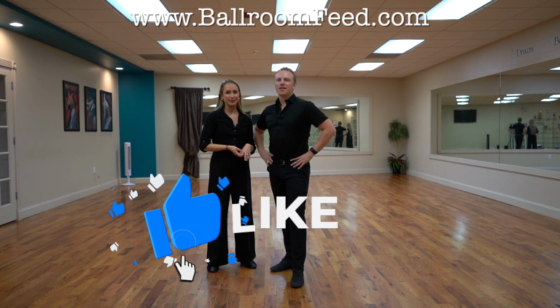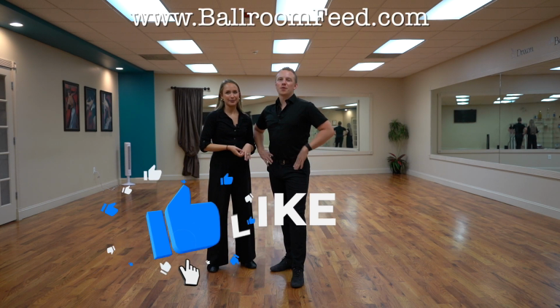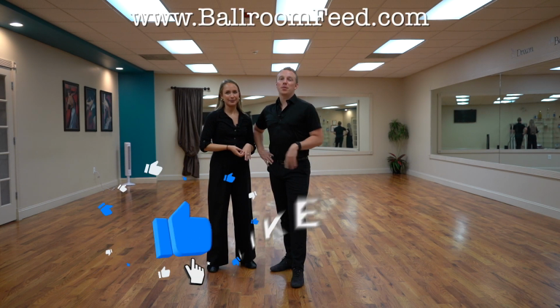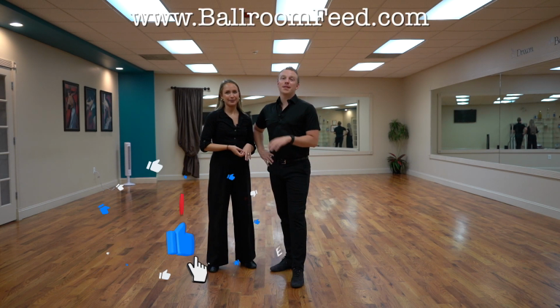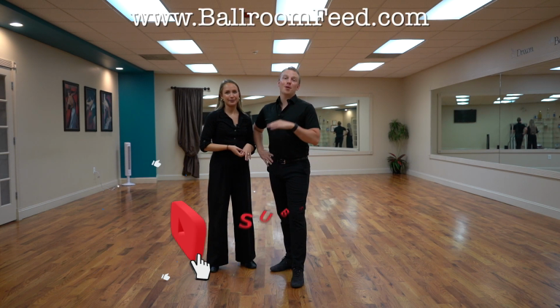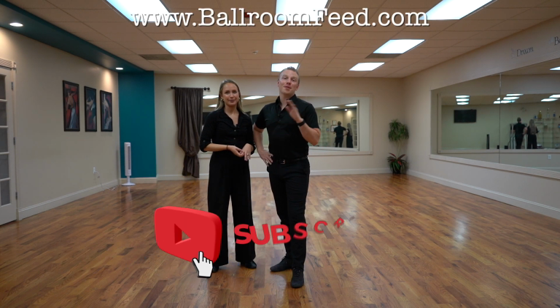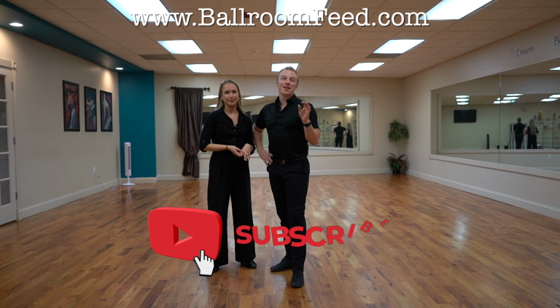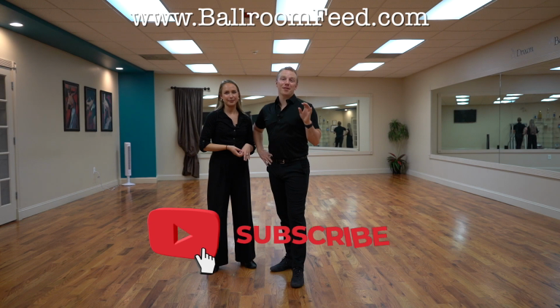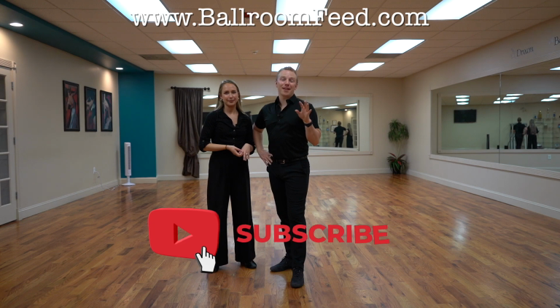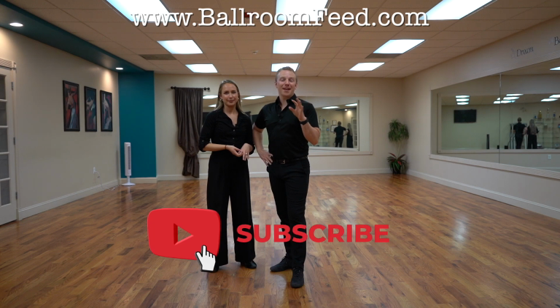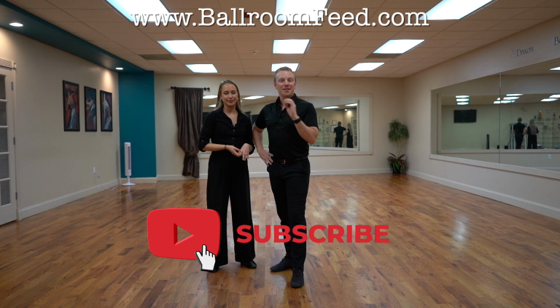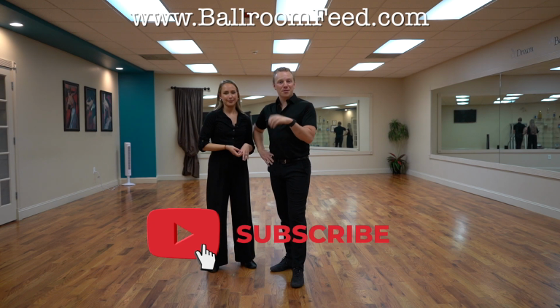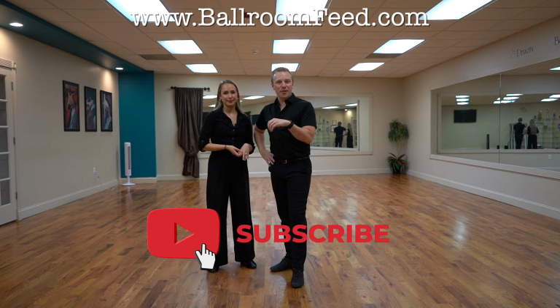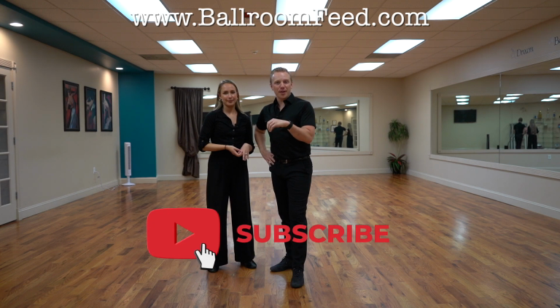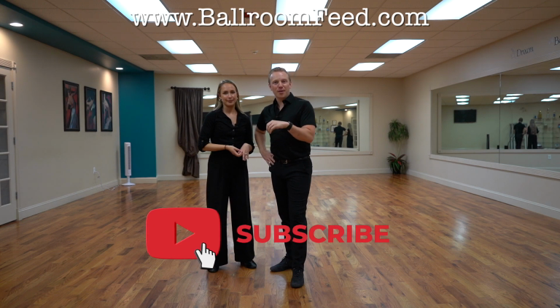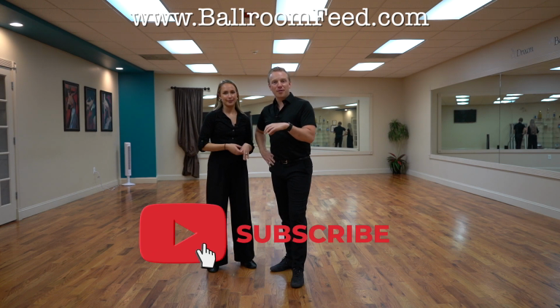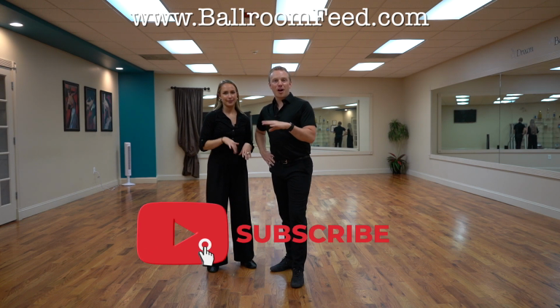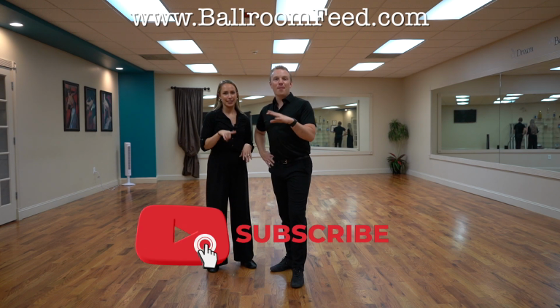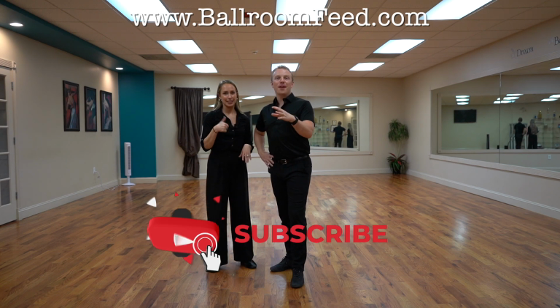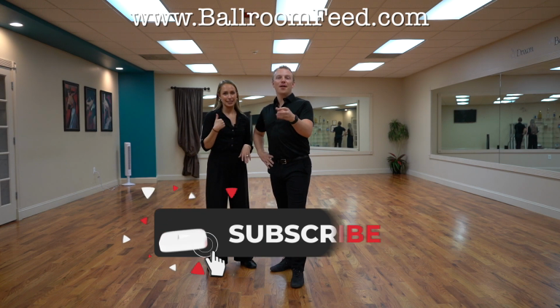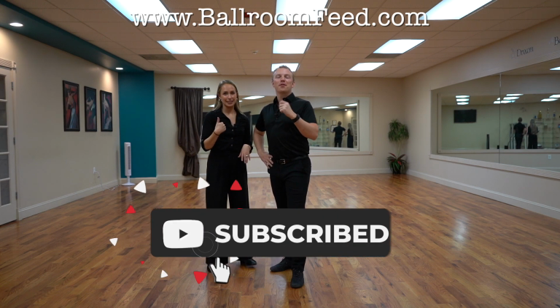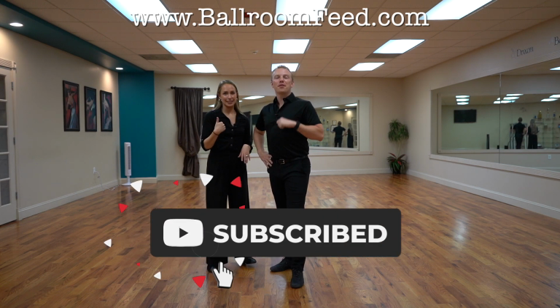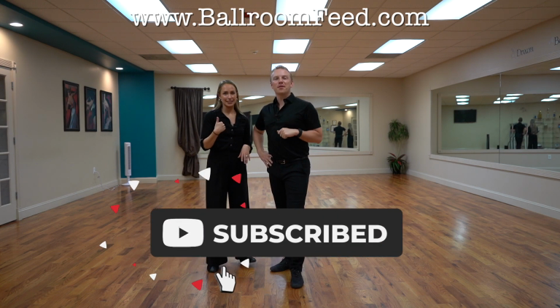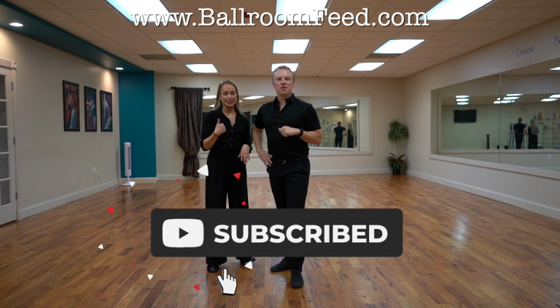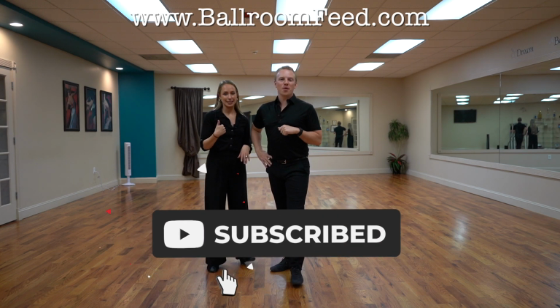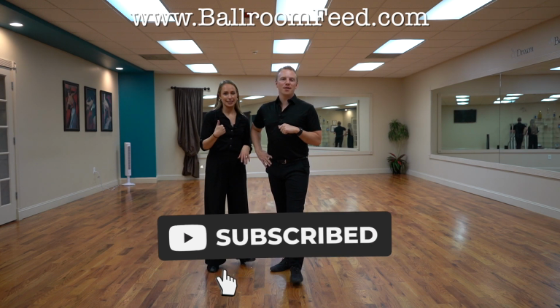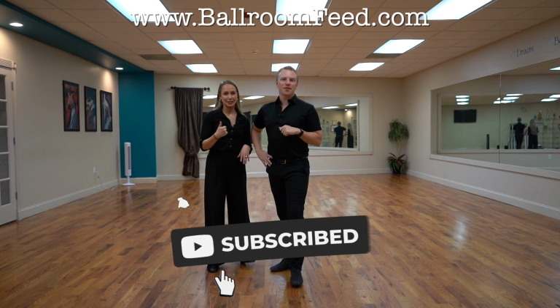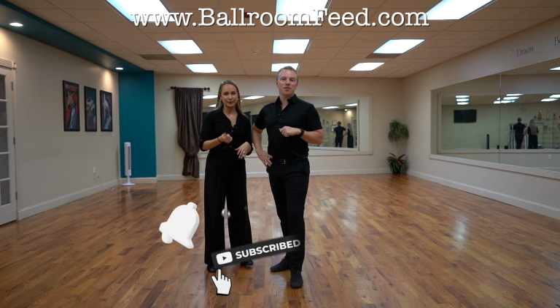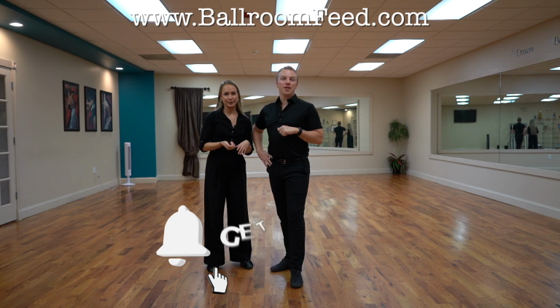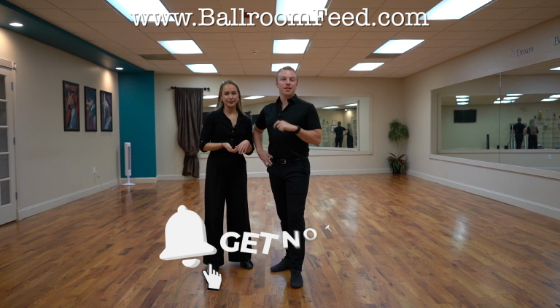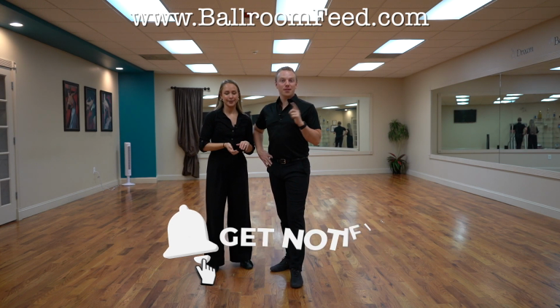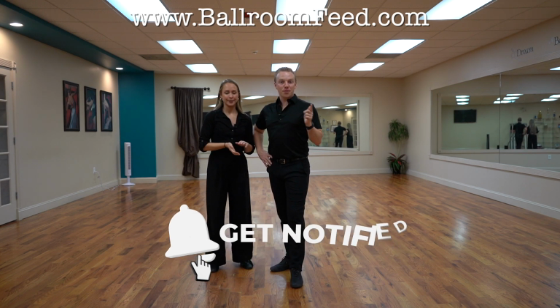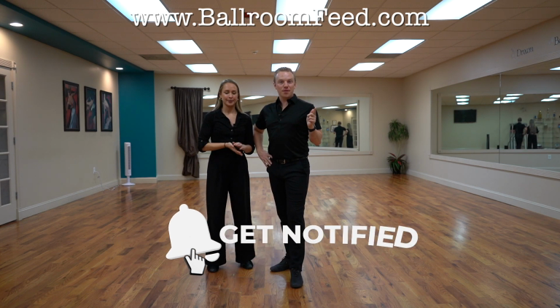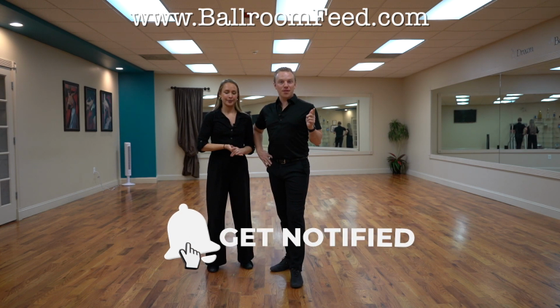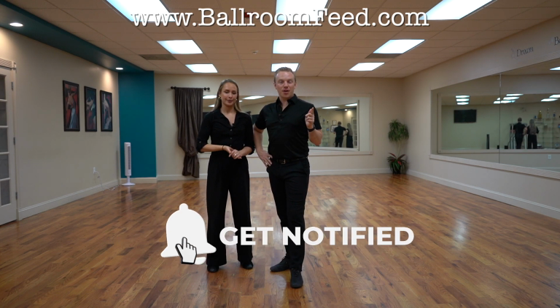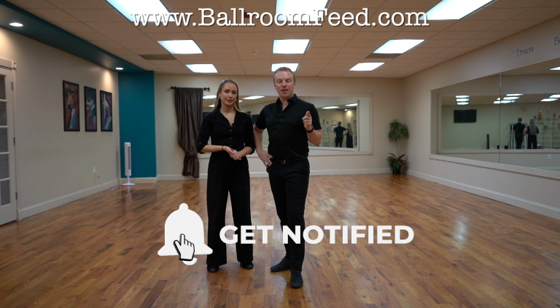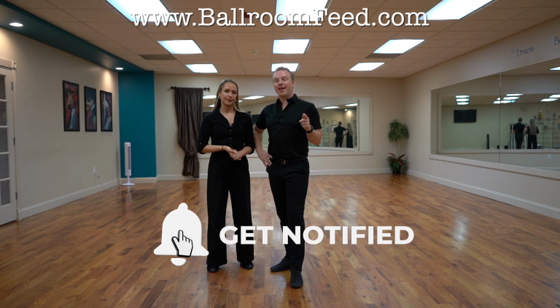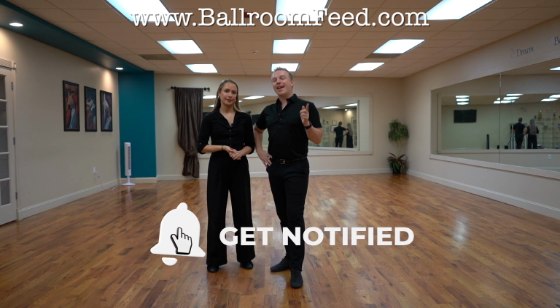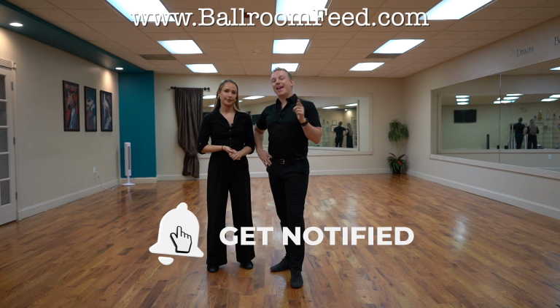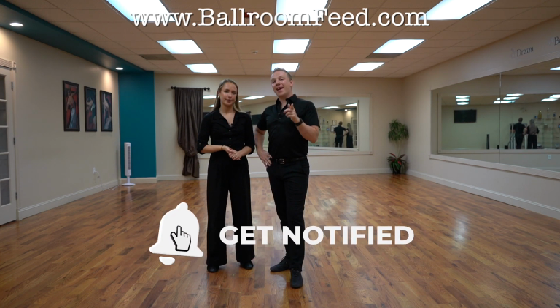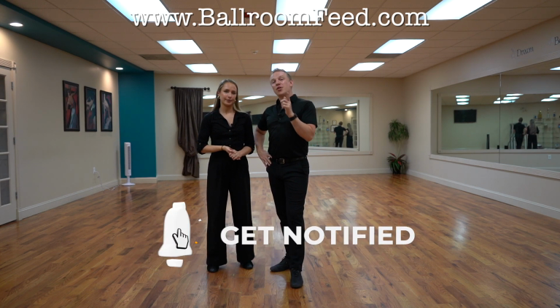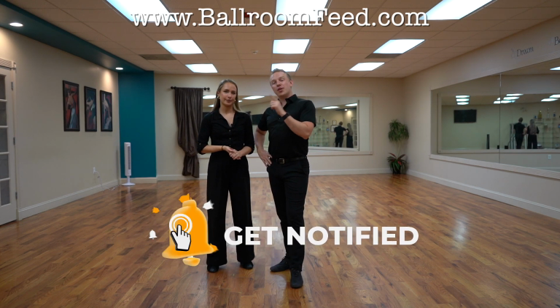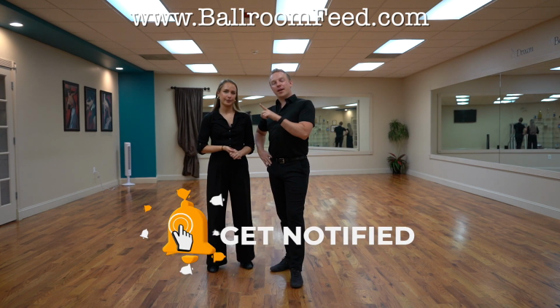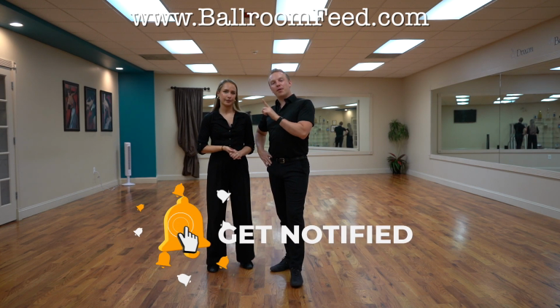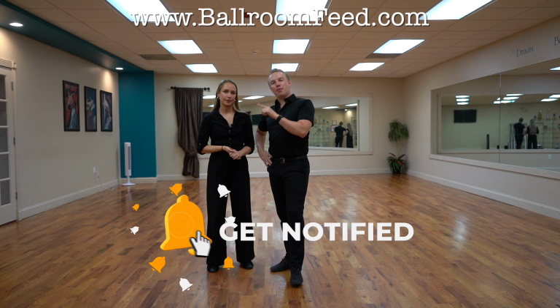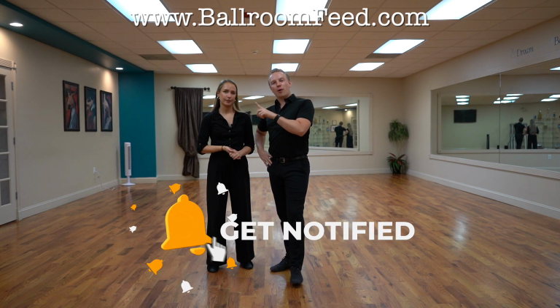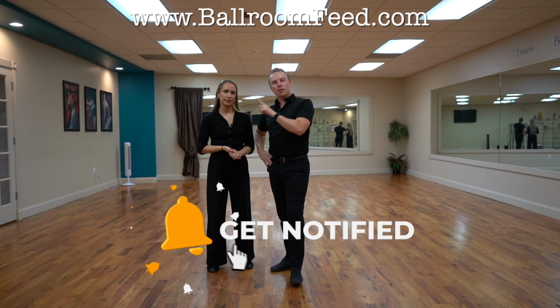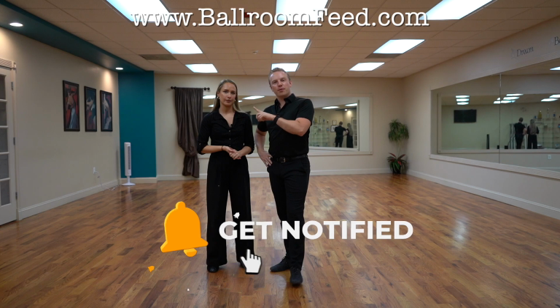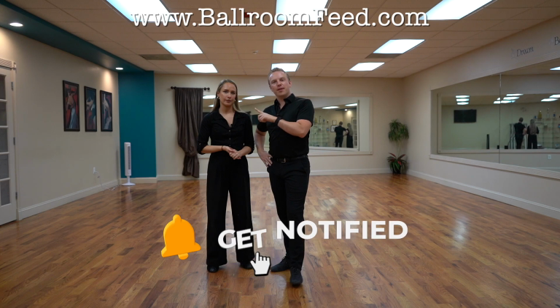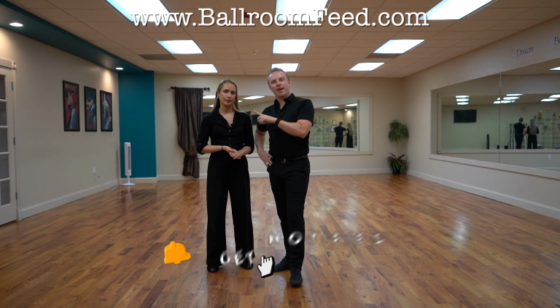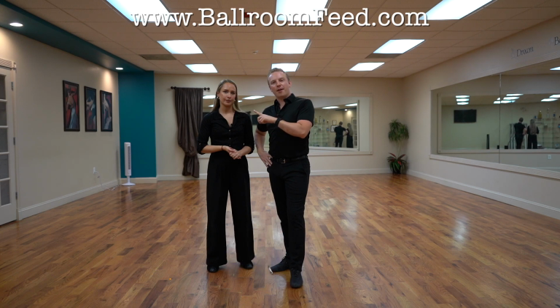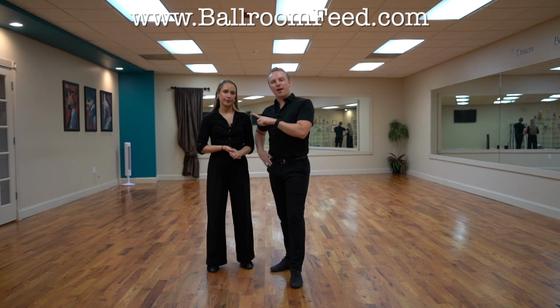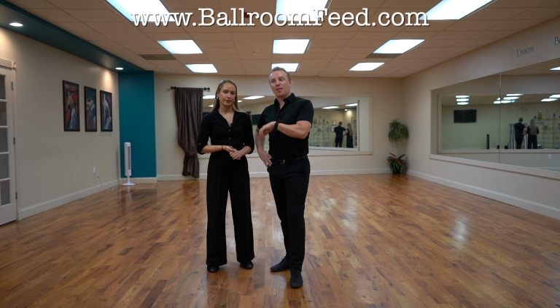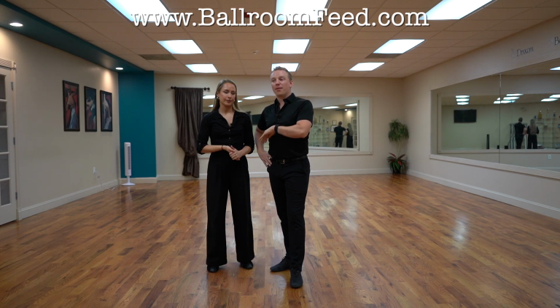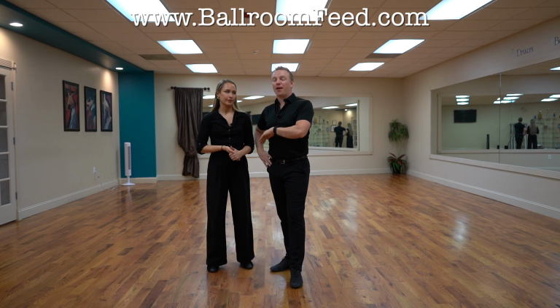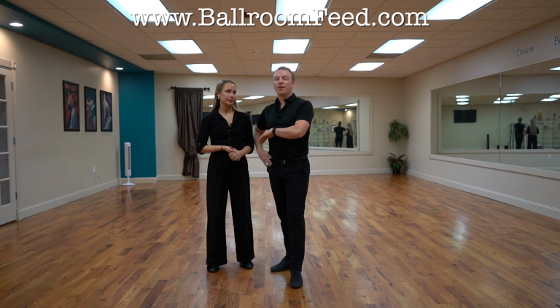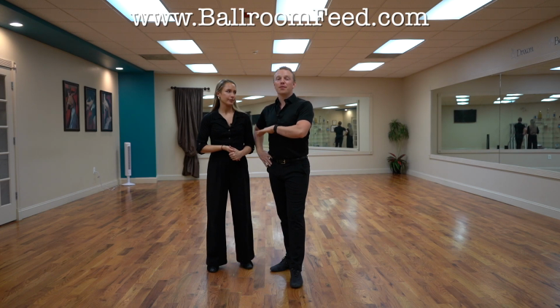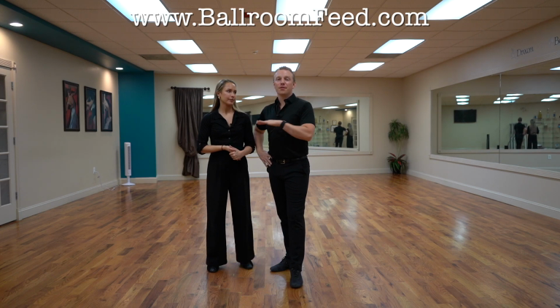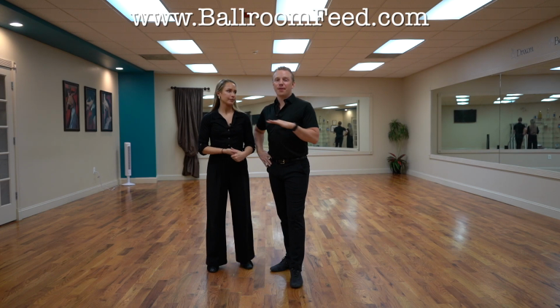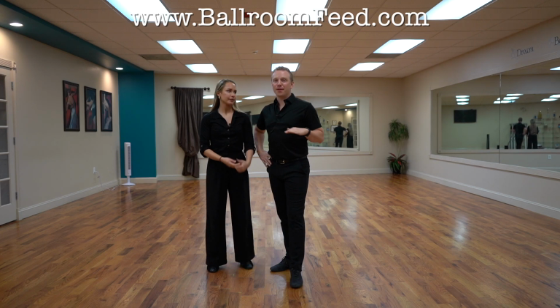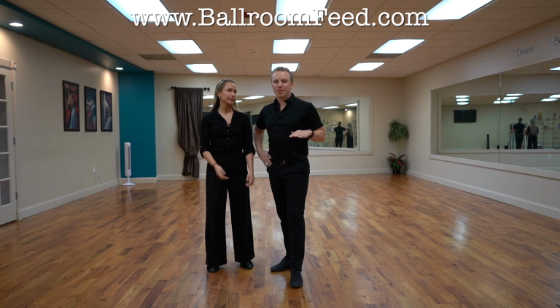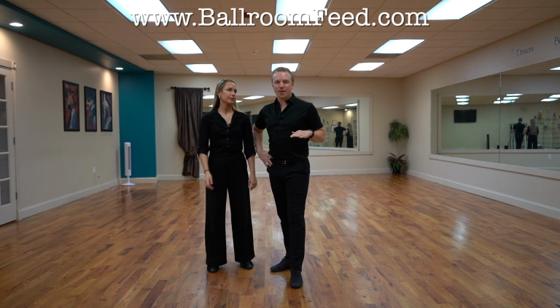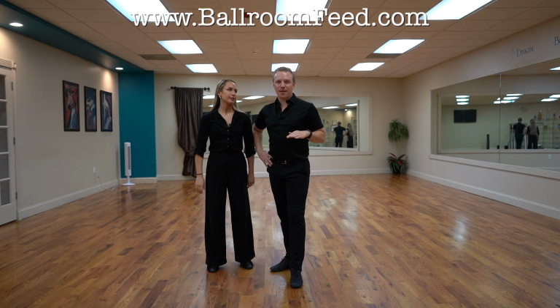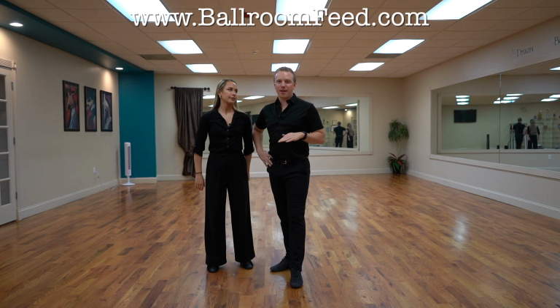So please help us out — like this video, comment other things you want us to do Technique Tuesdays on, and check out BaldwinFeed.com. We have hundreds of videos on there.